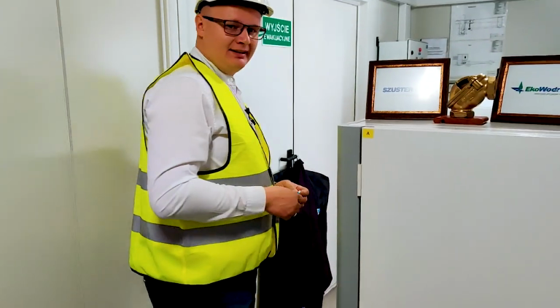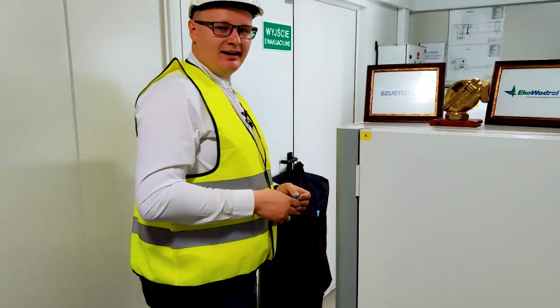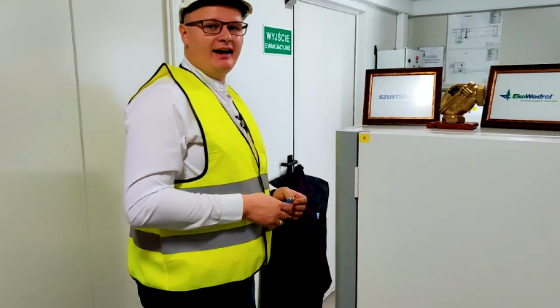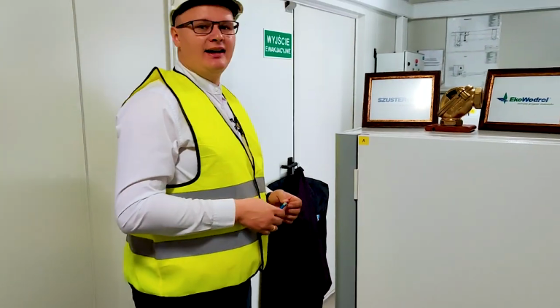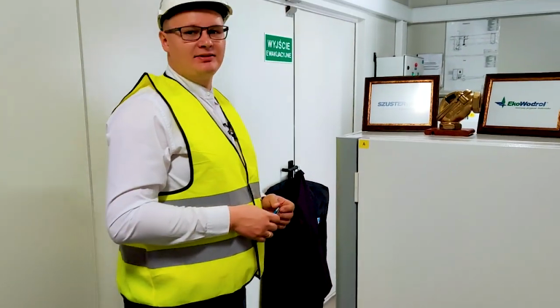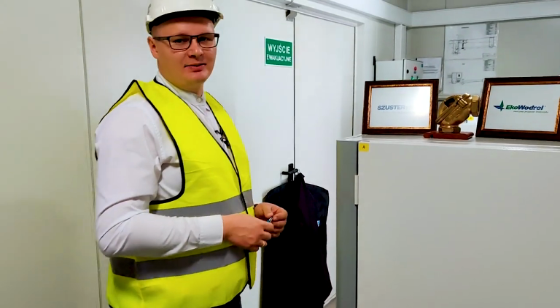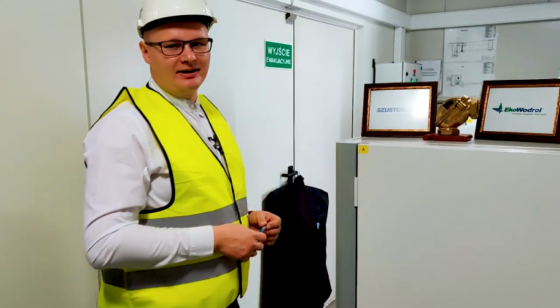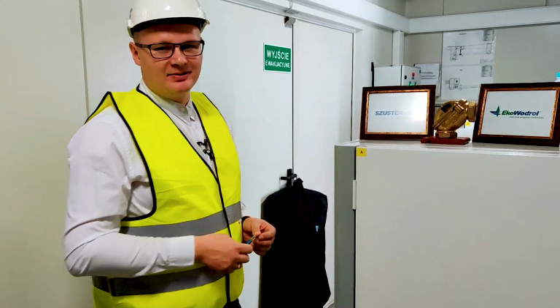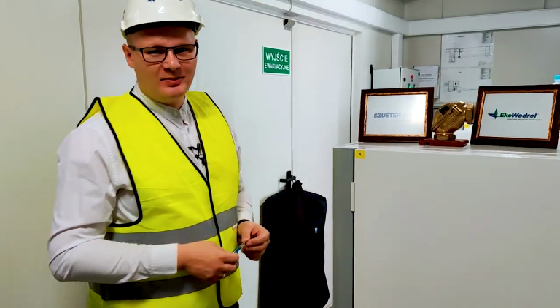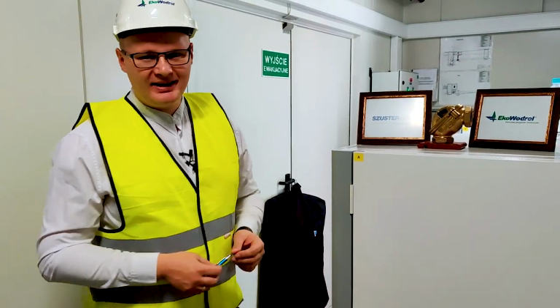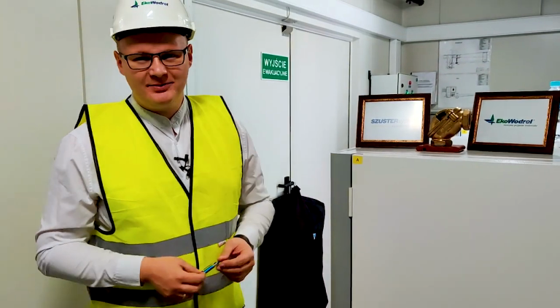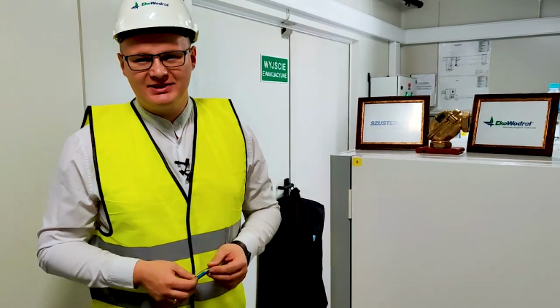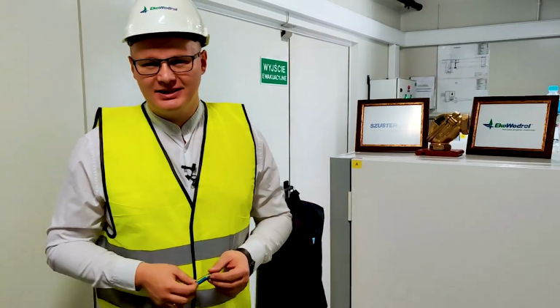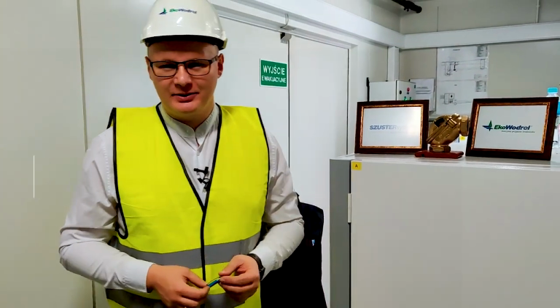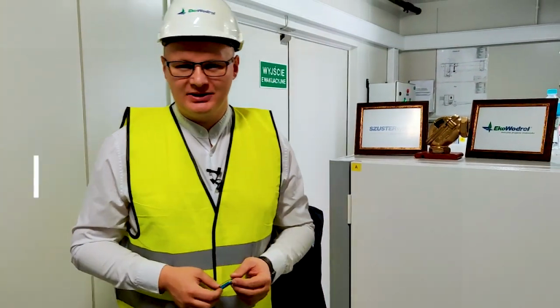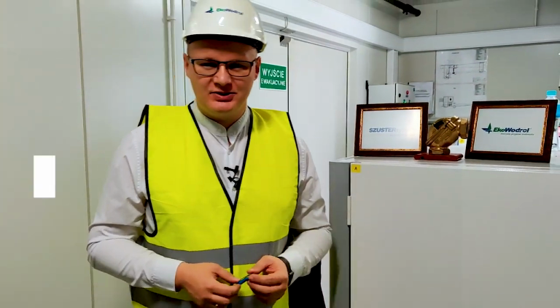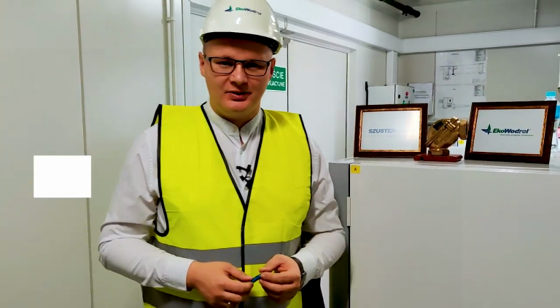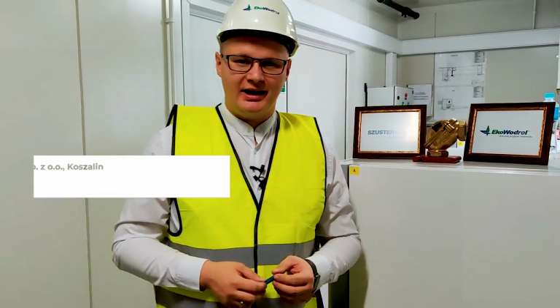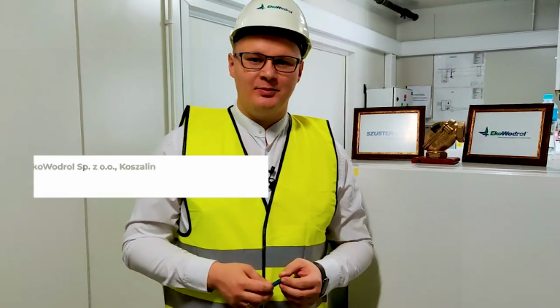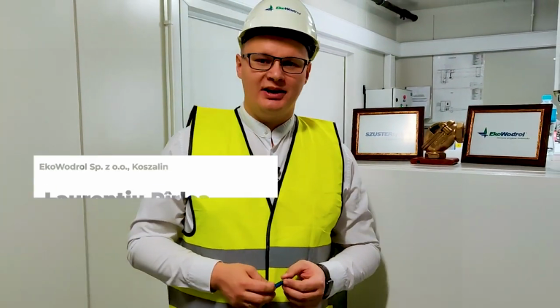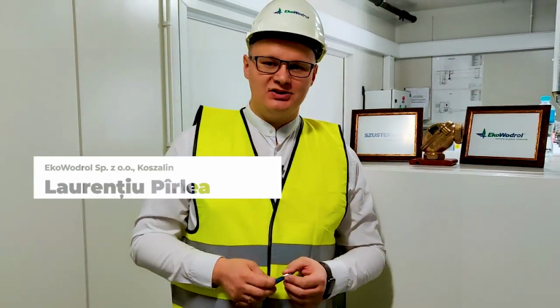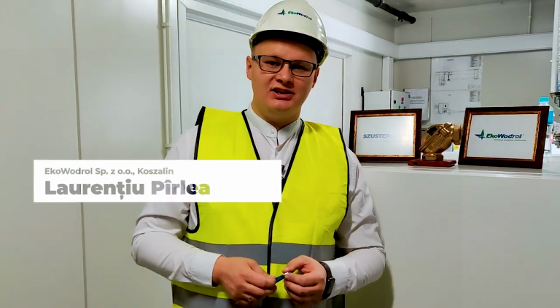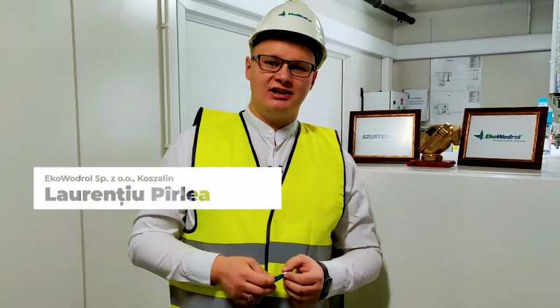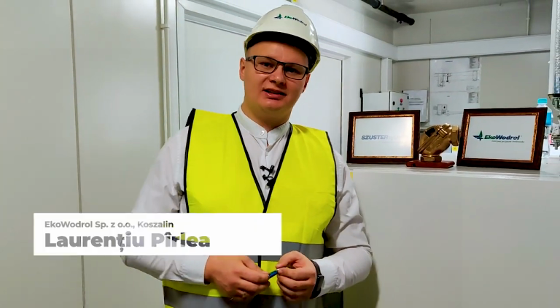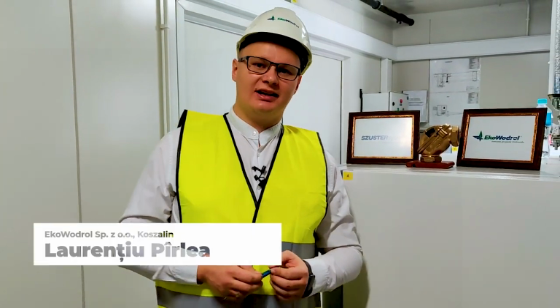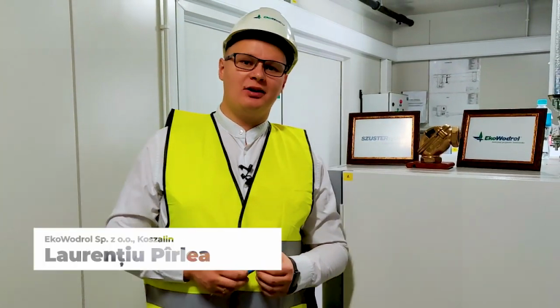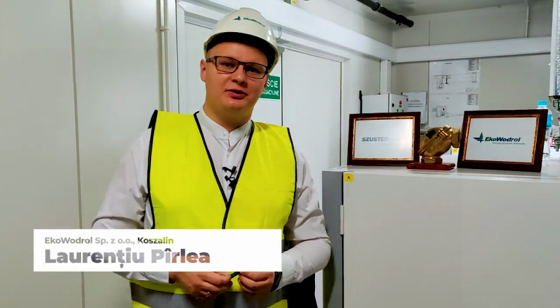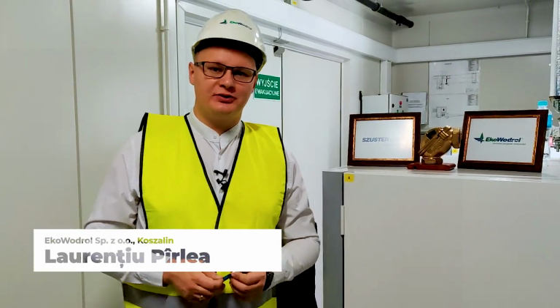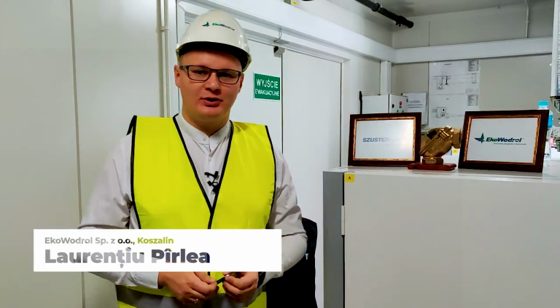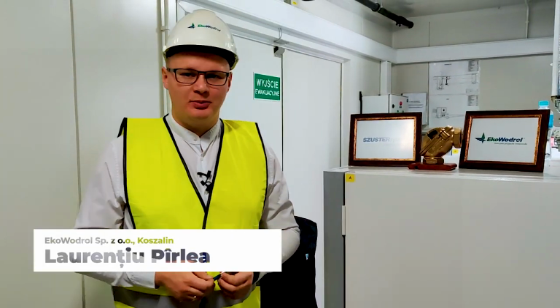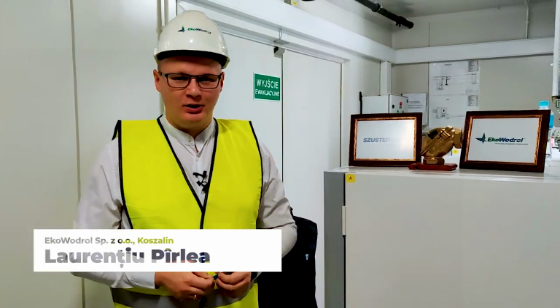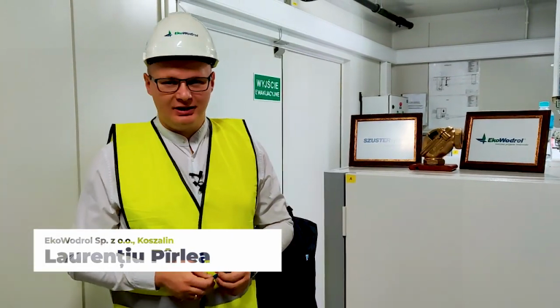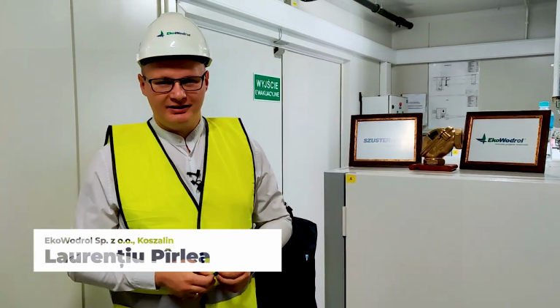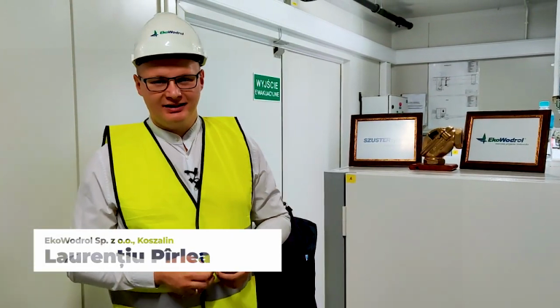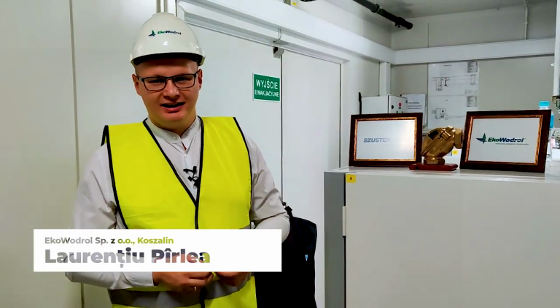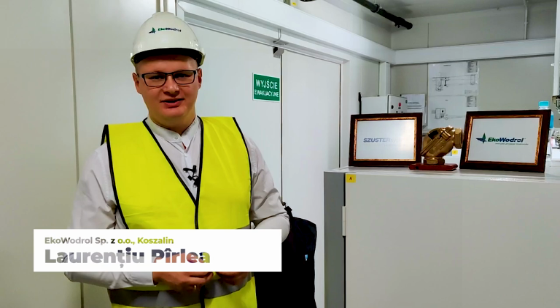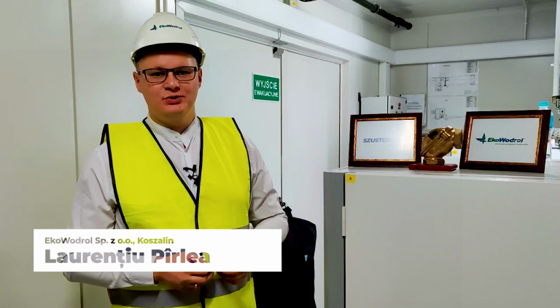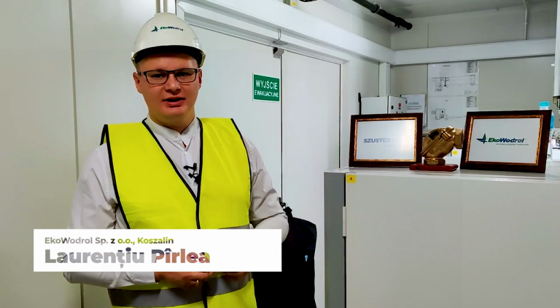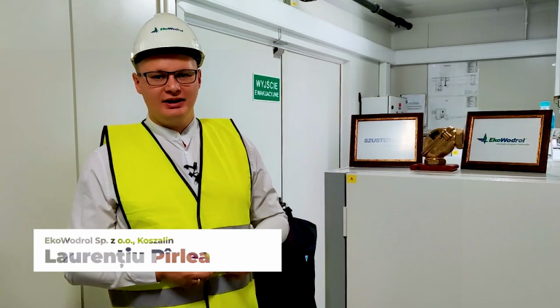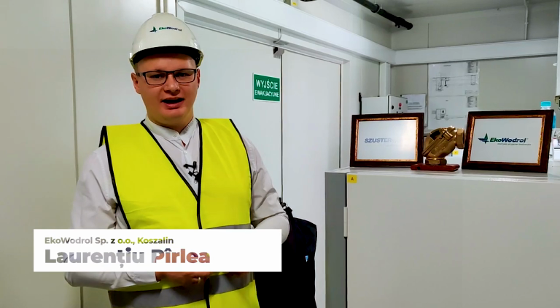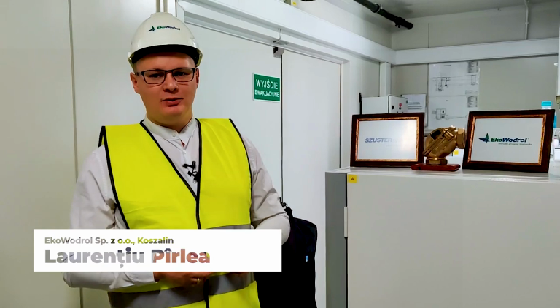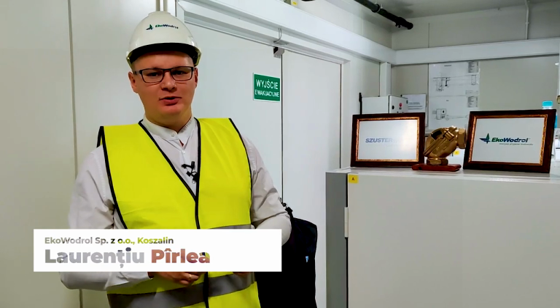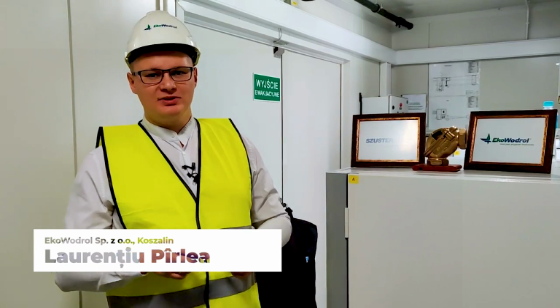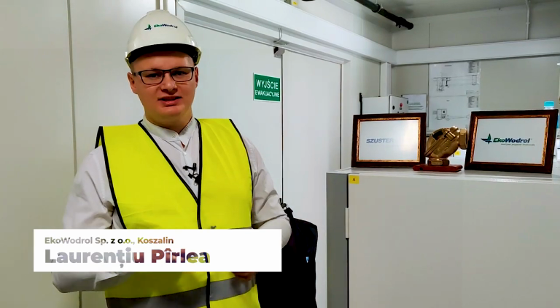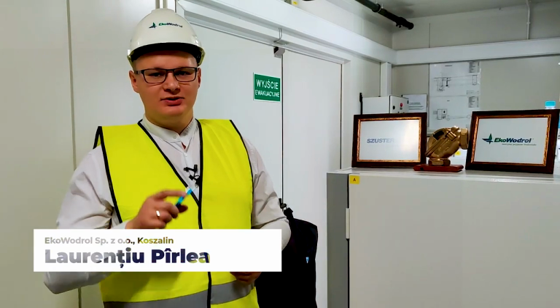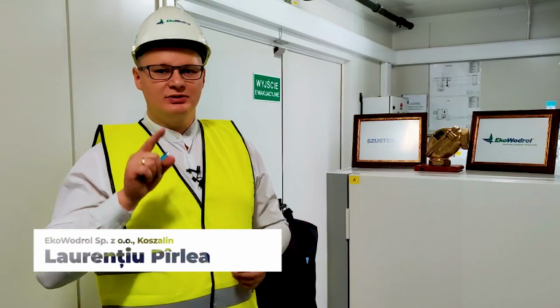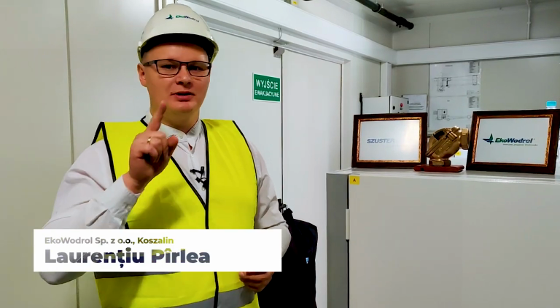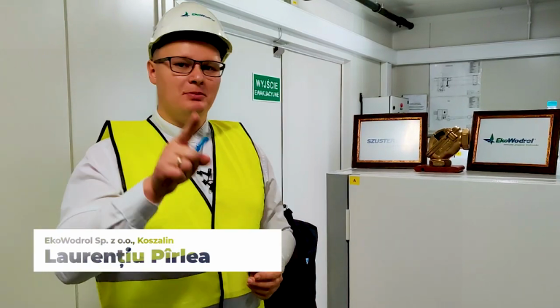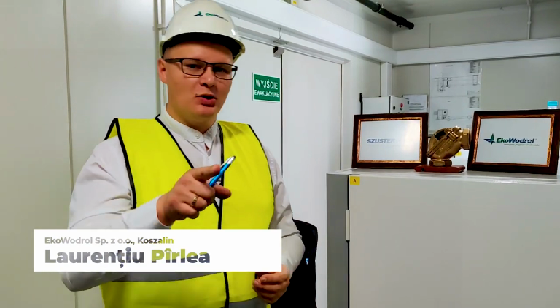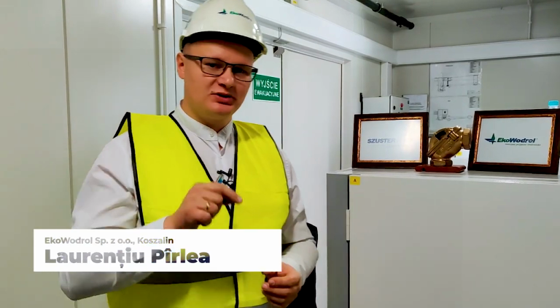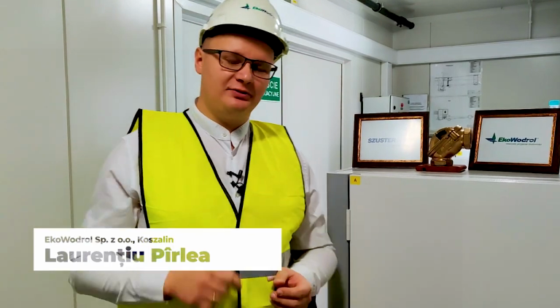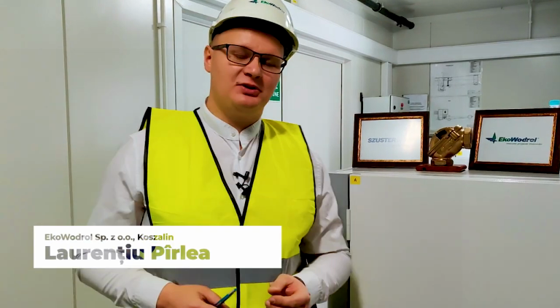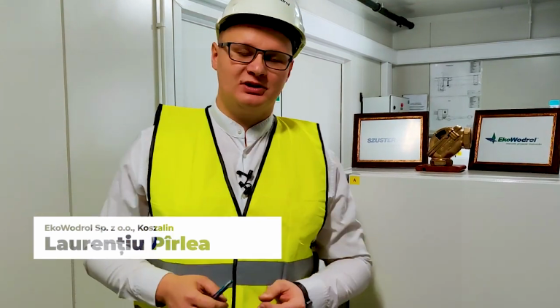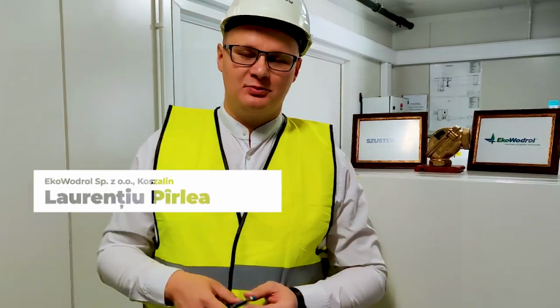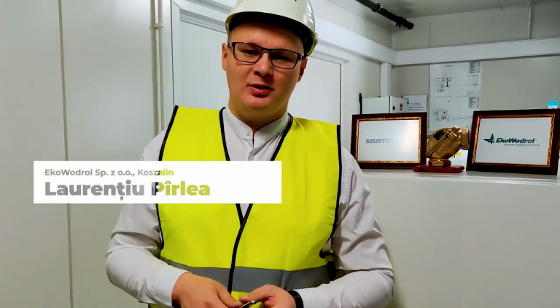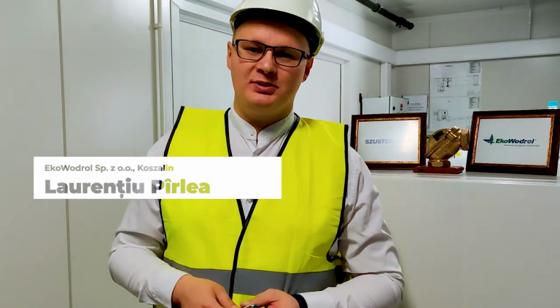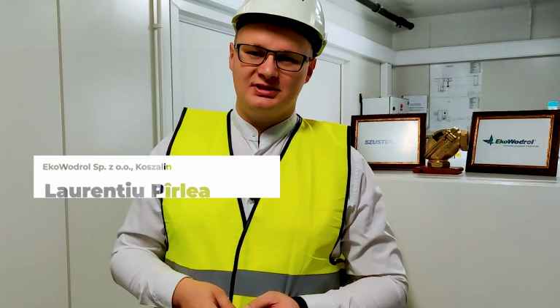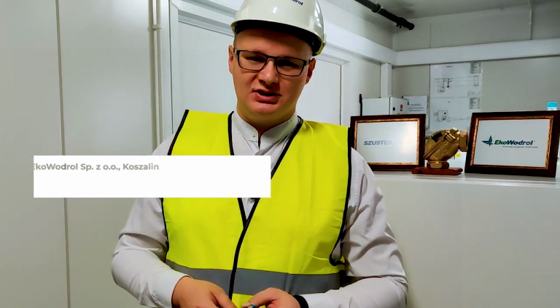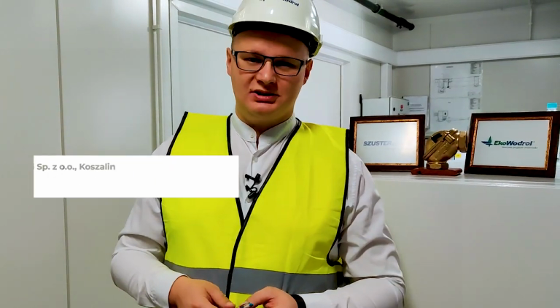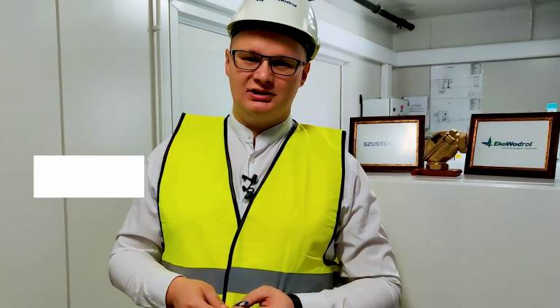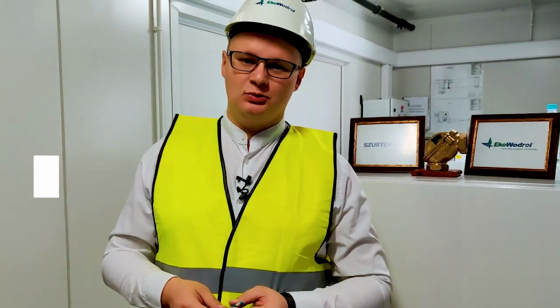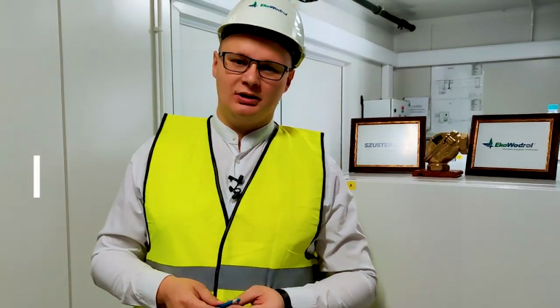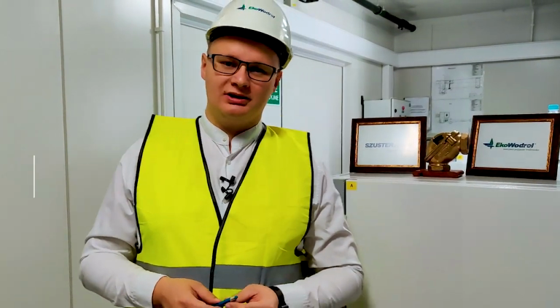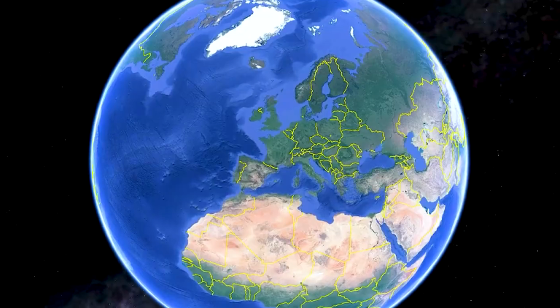Hi everyone, my name is Laurentiu. I am an engineer at EcoVodrol Poland and today I will present you the most efficient pumping station in the world.